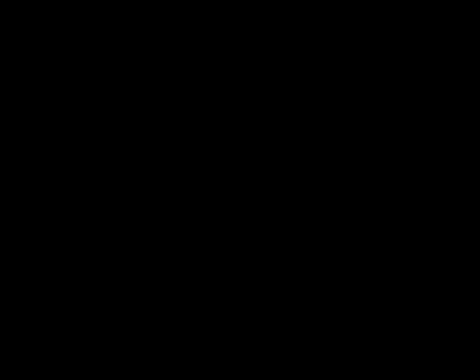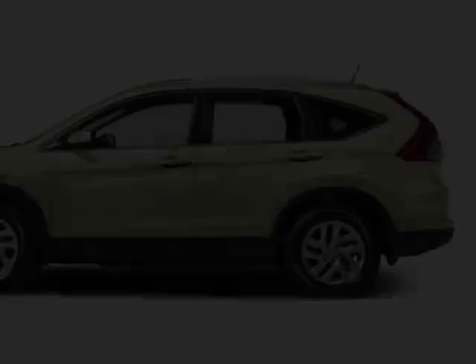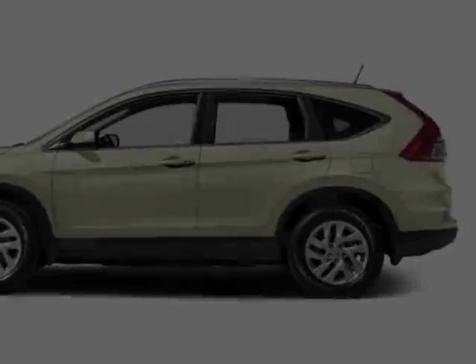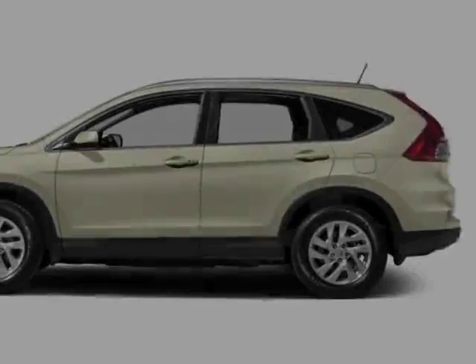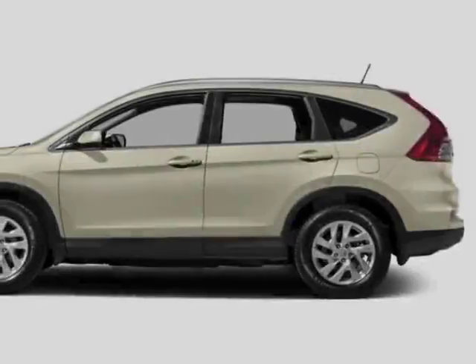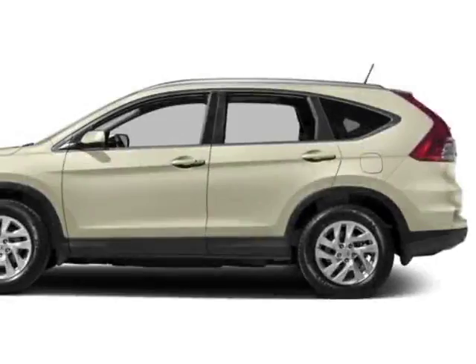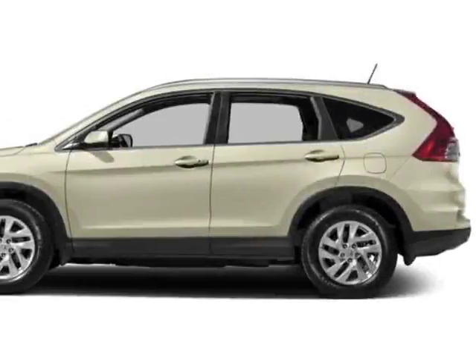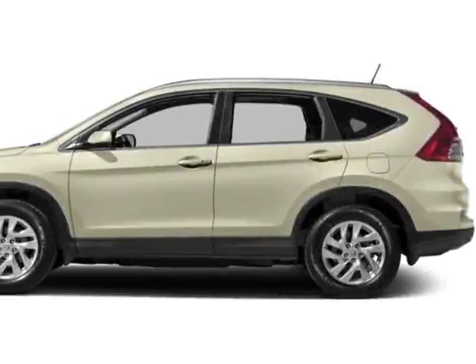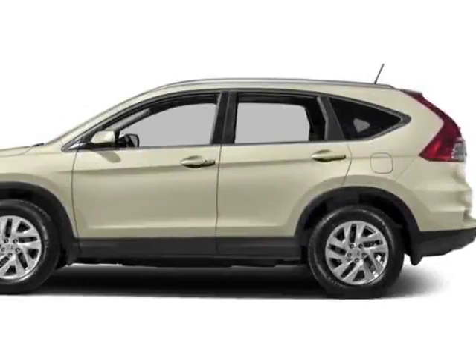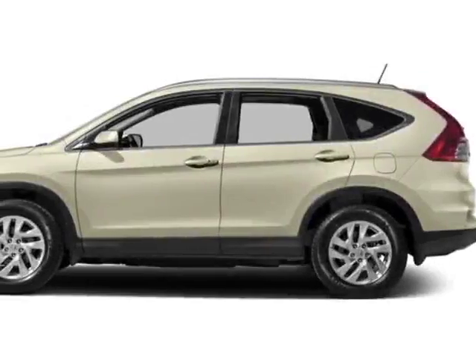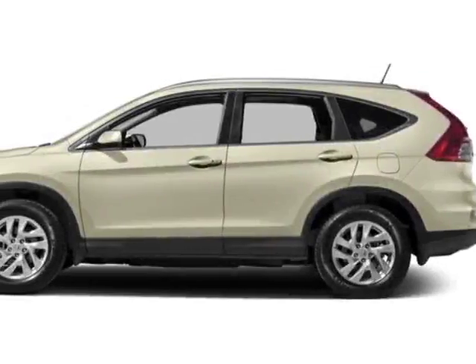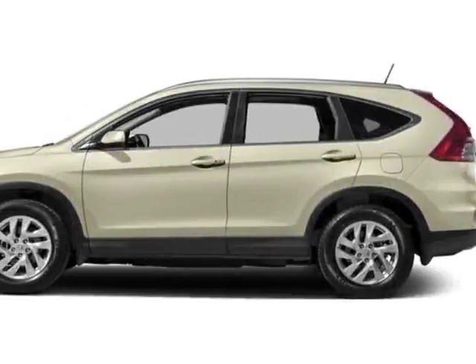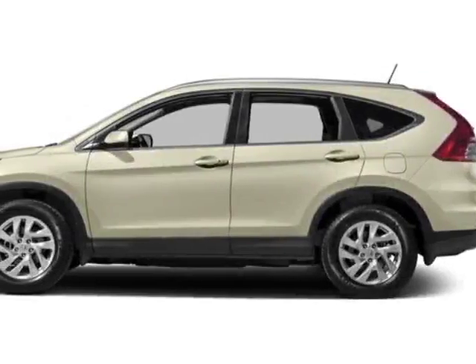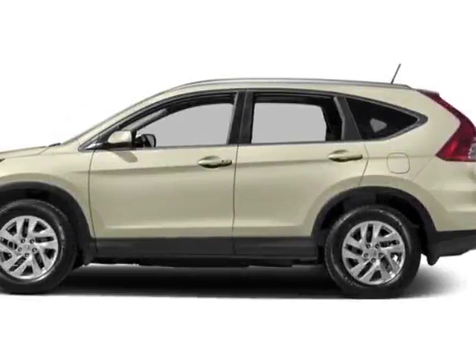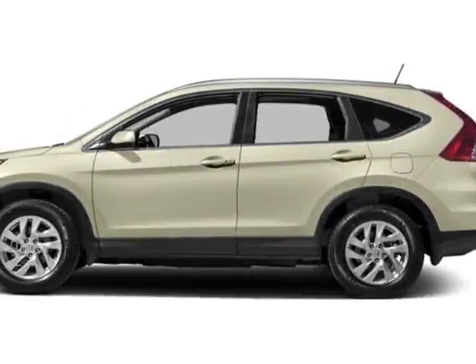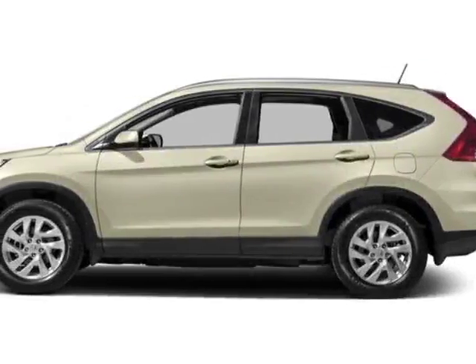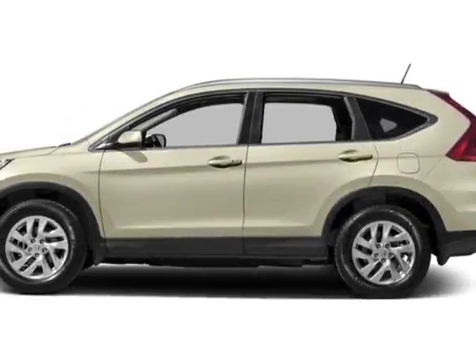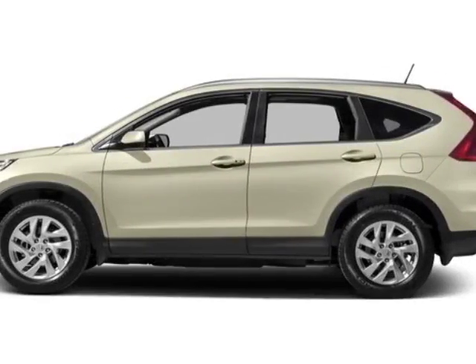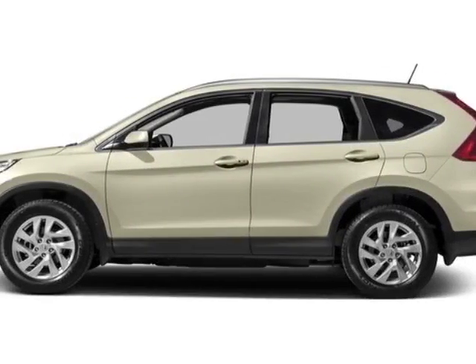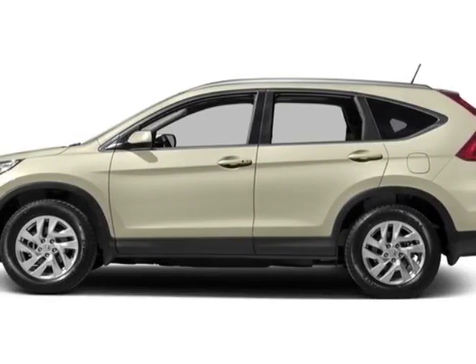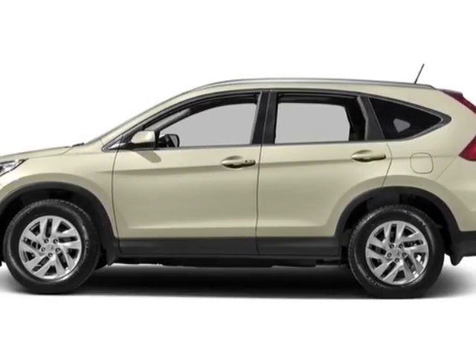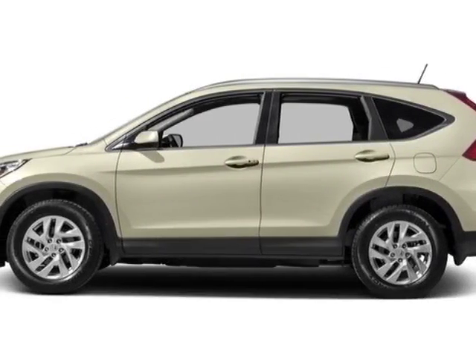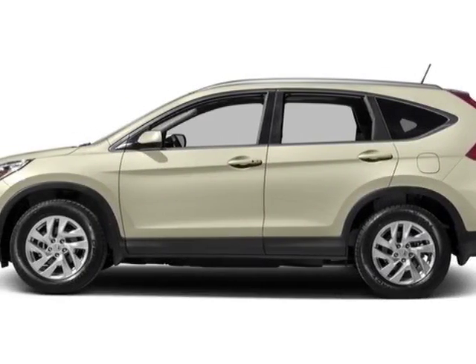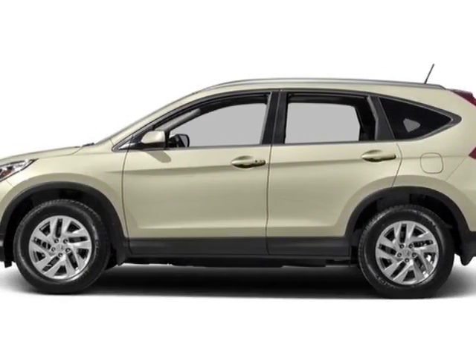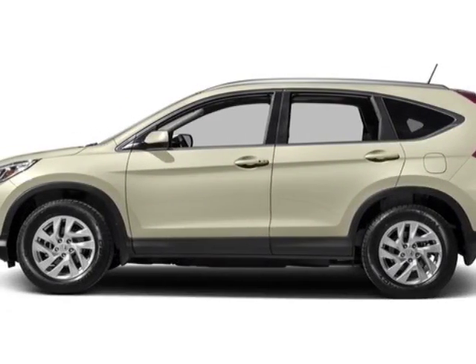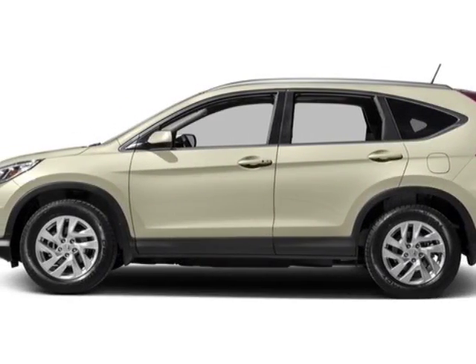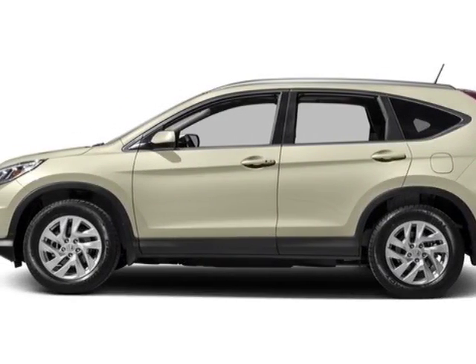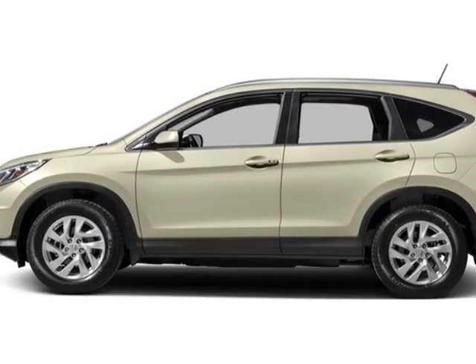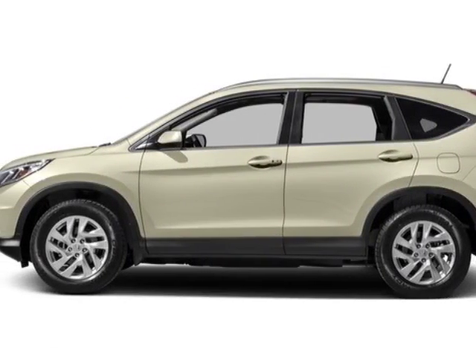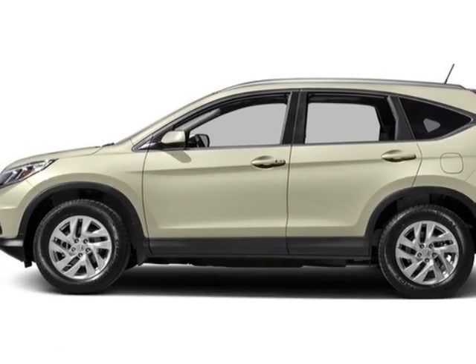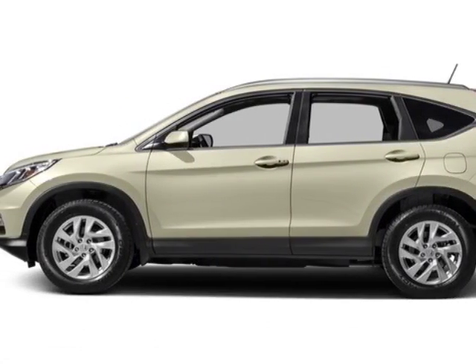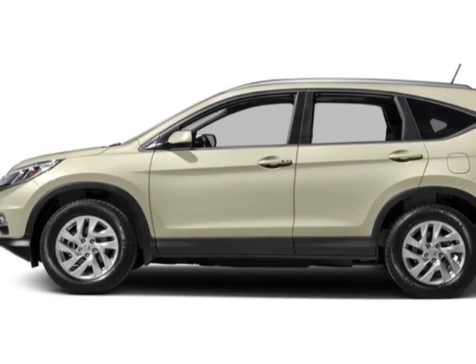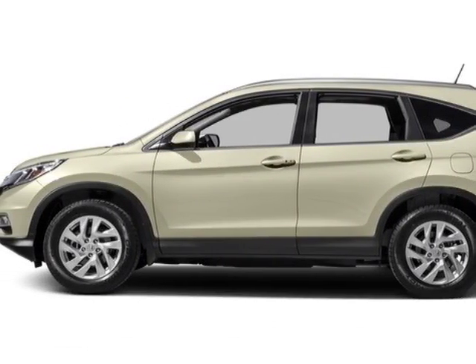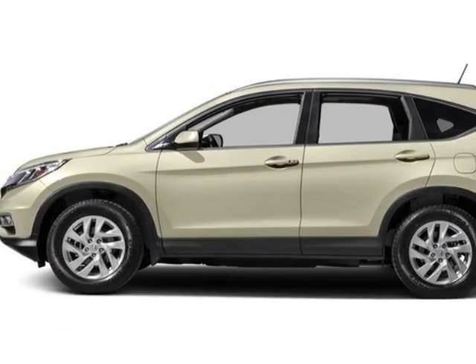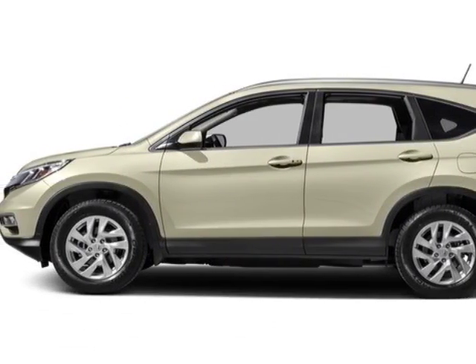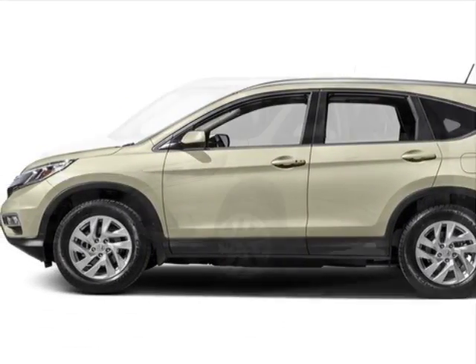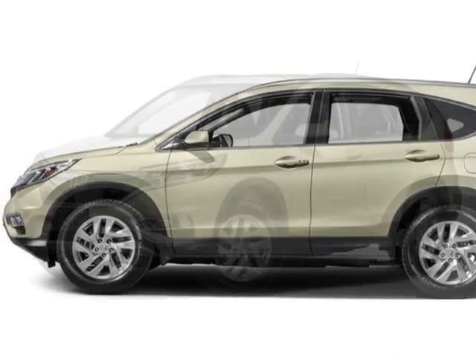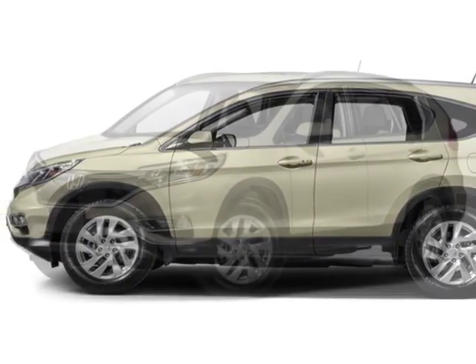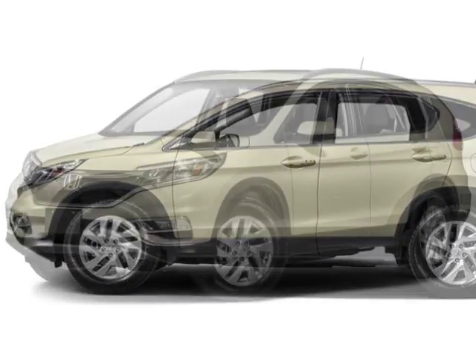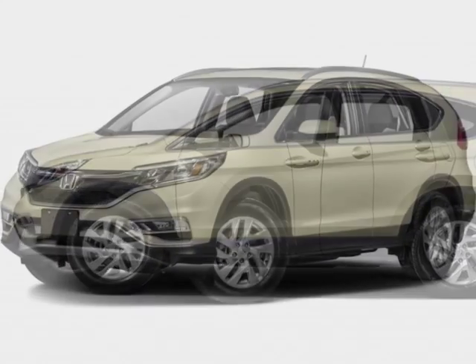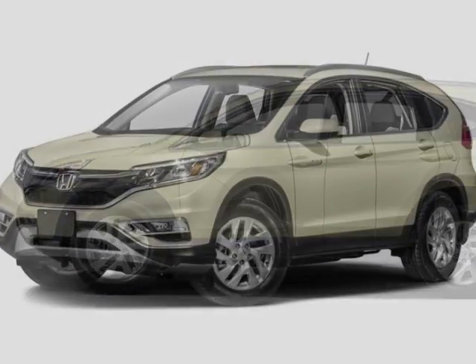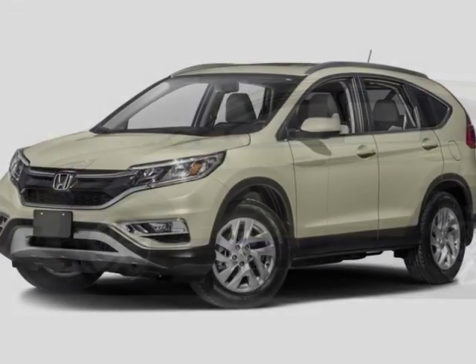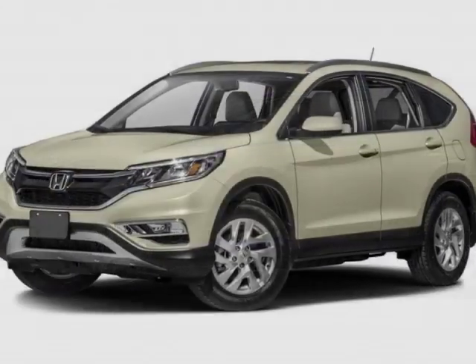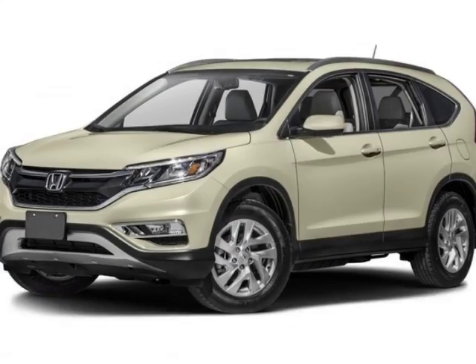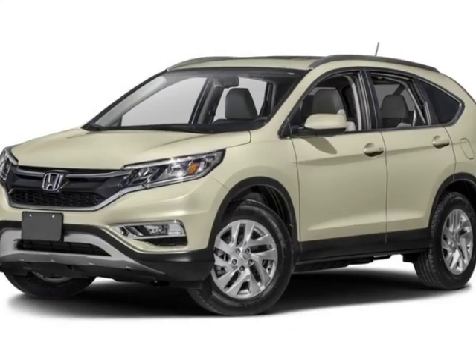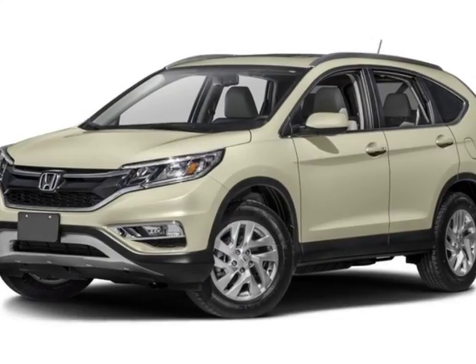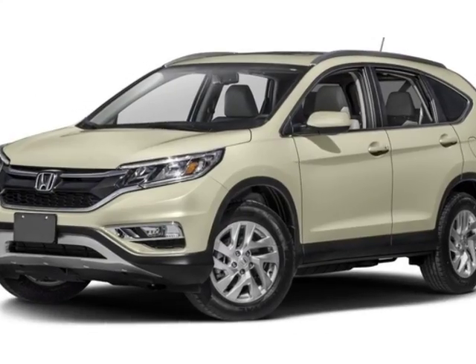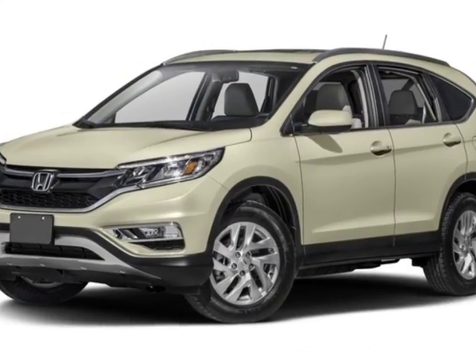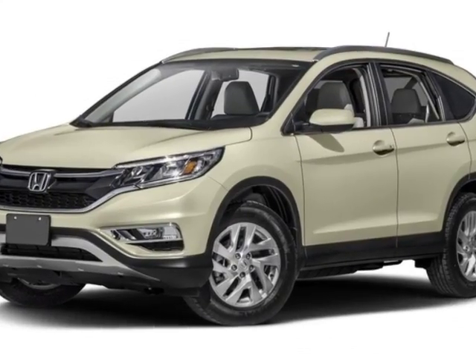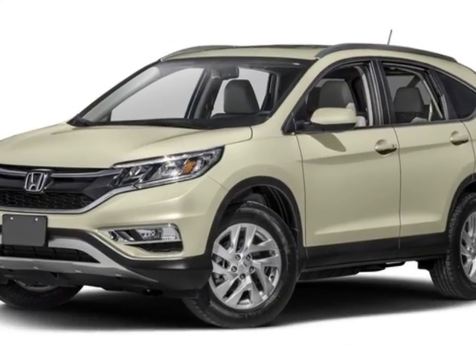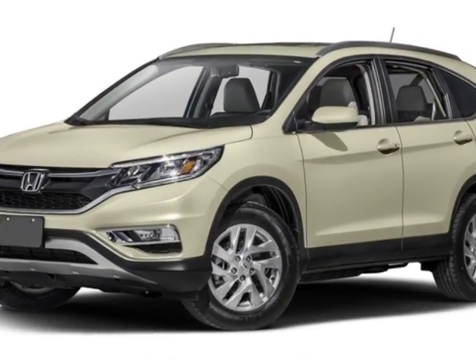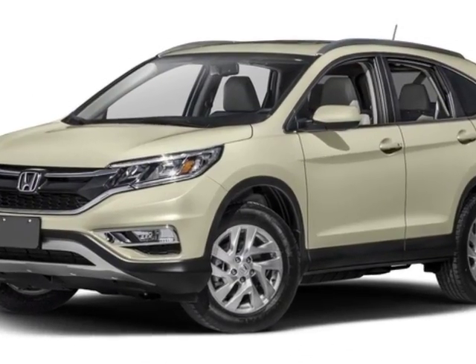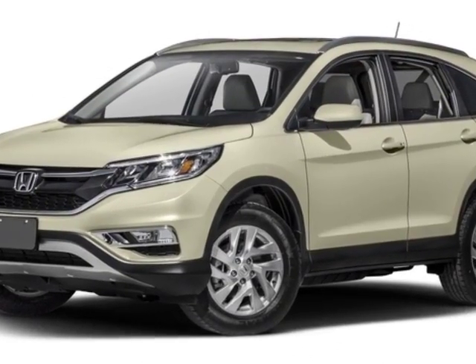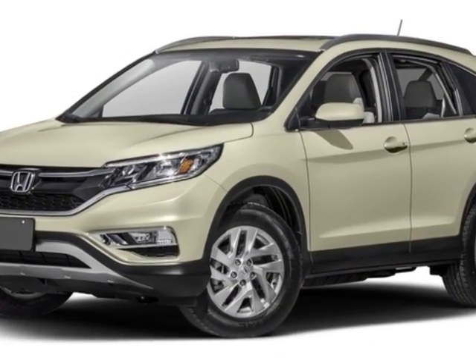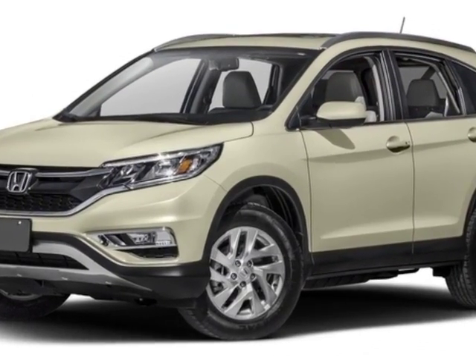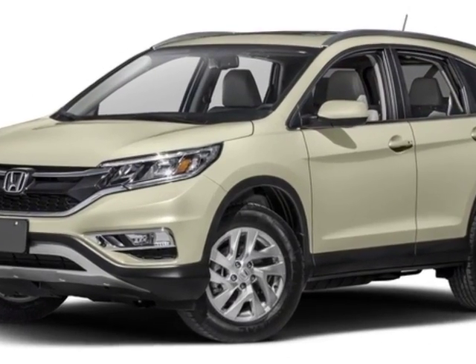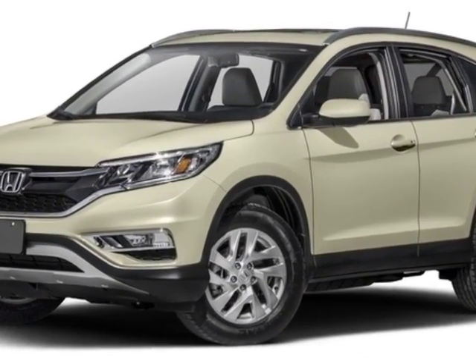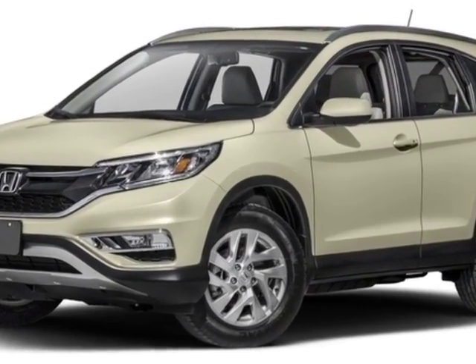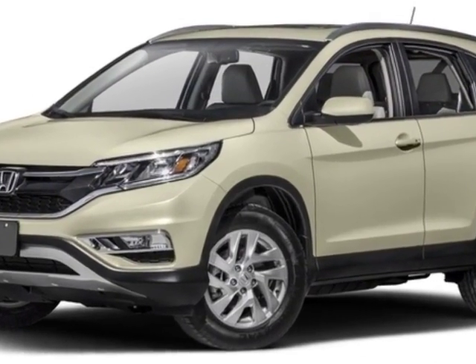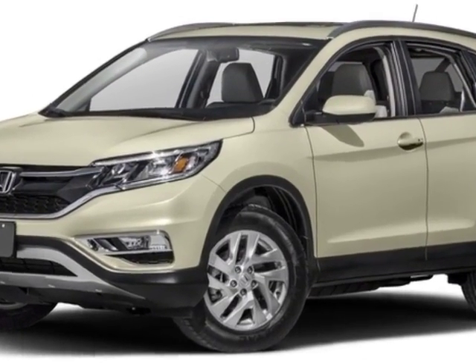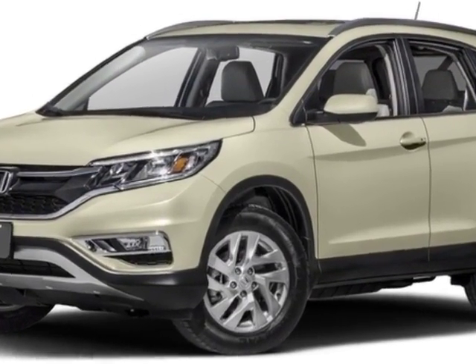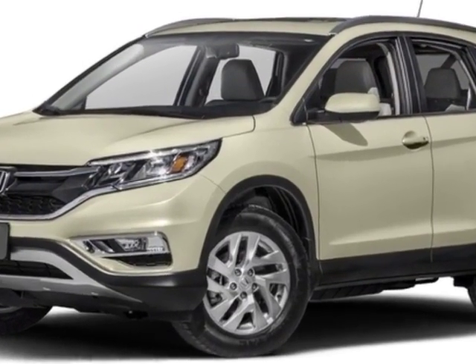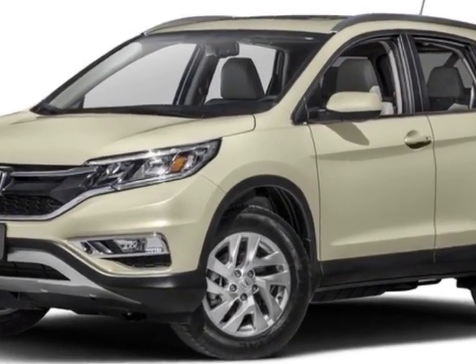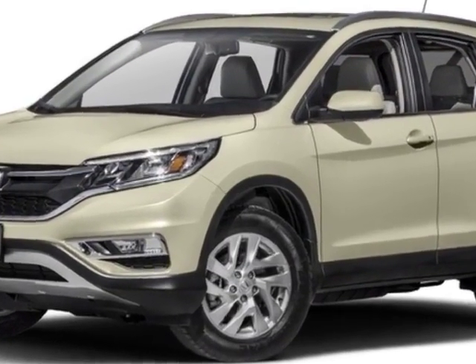Come take a look at this new 2016 Honda CR-V. For your protection, this vehicle has a full factory warranty.